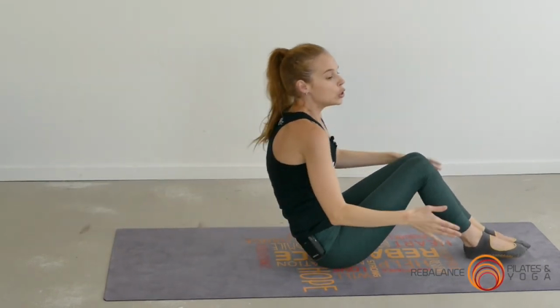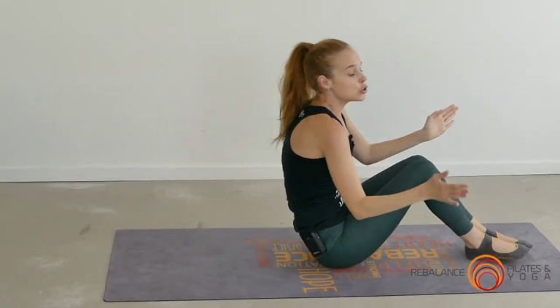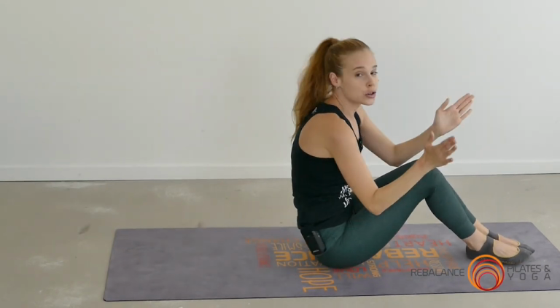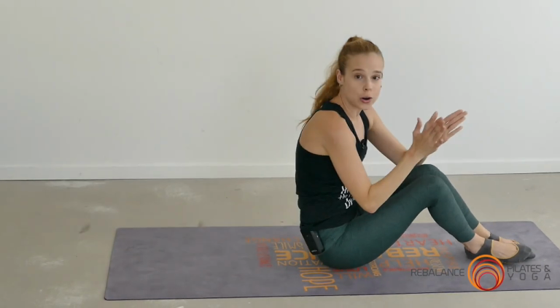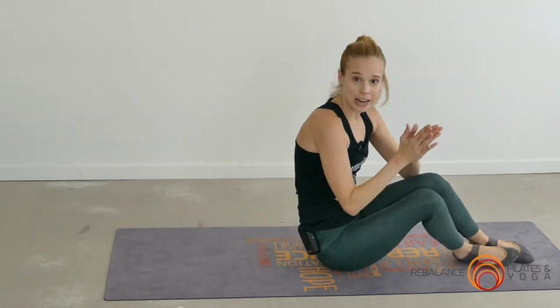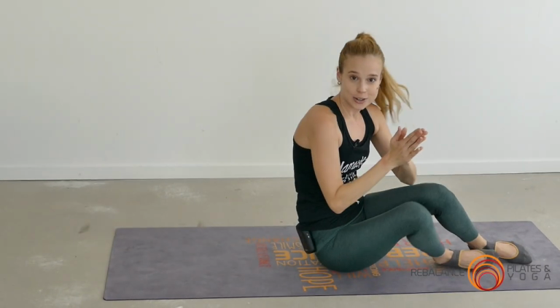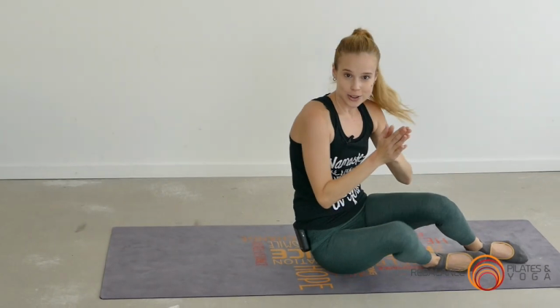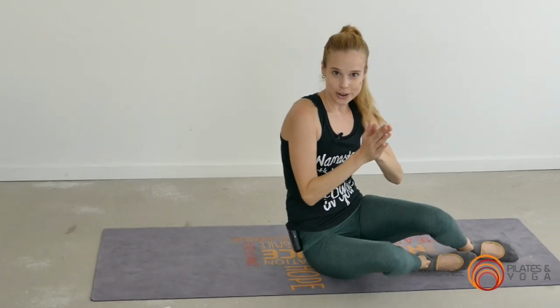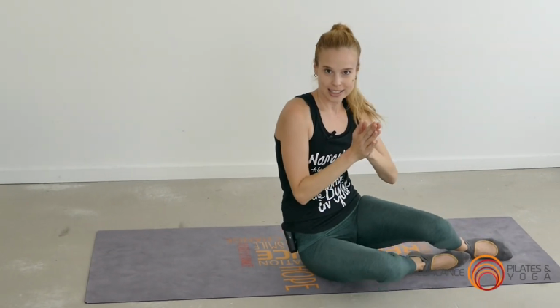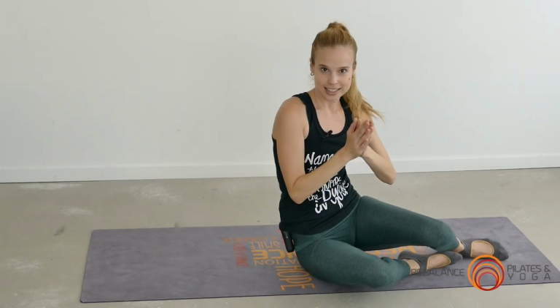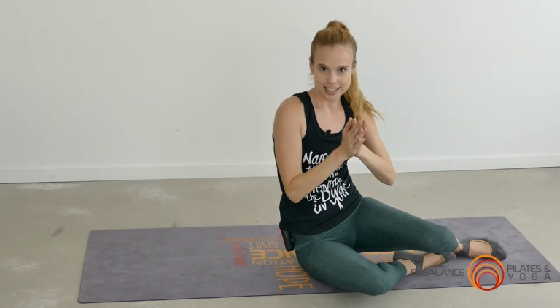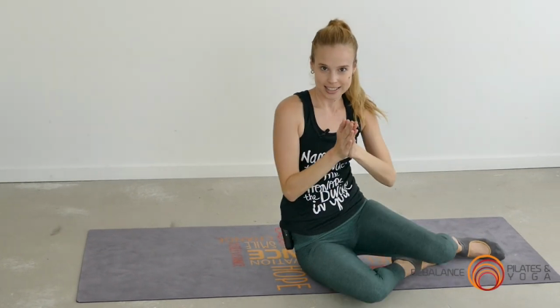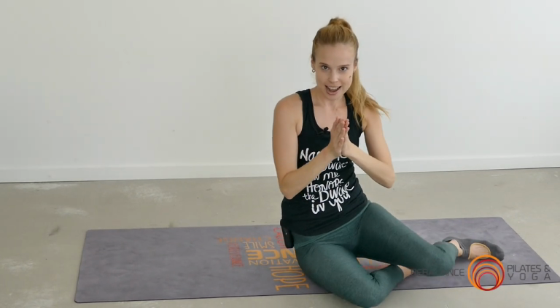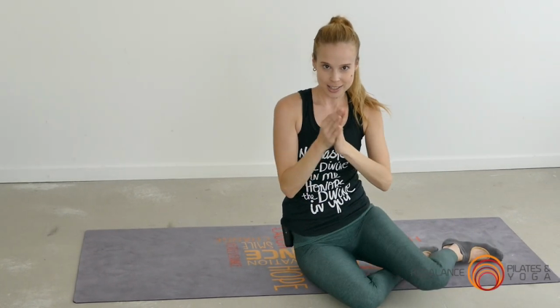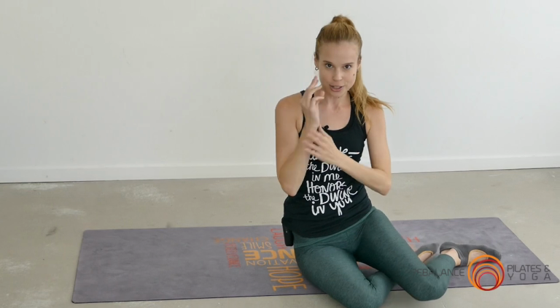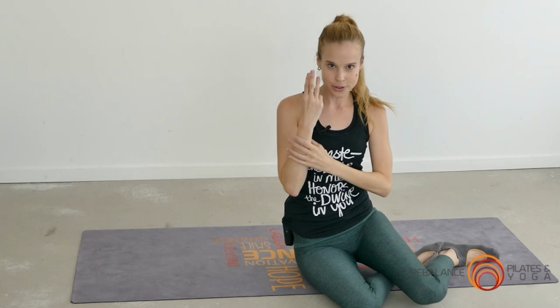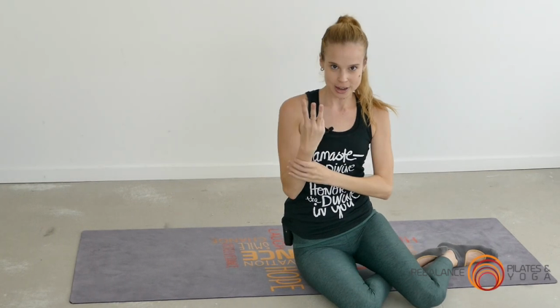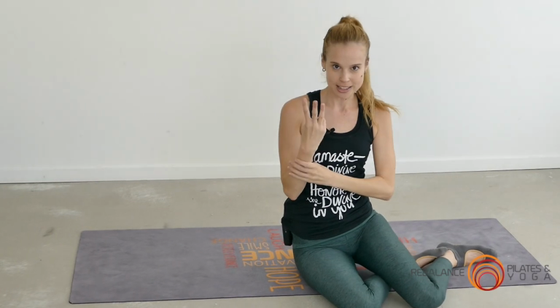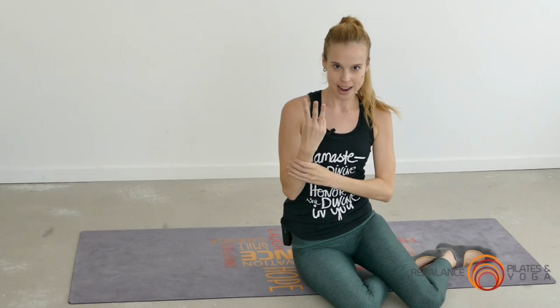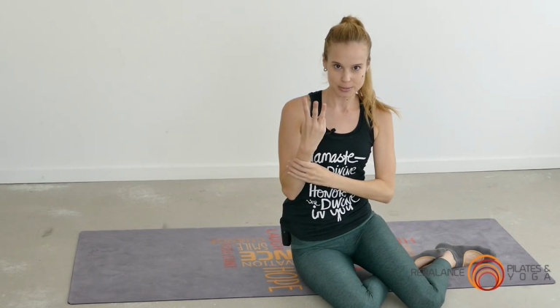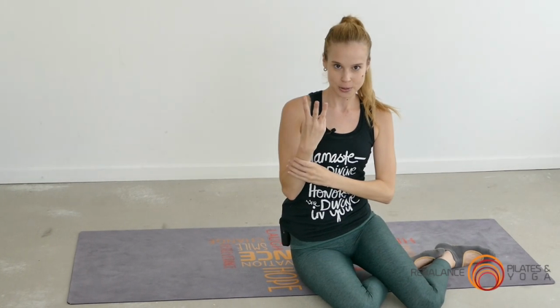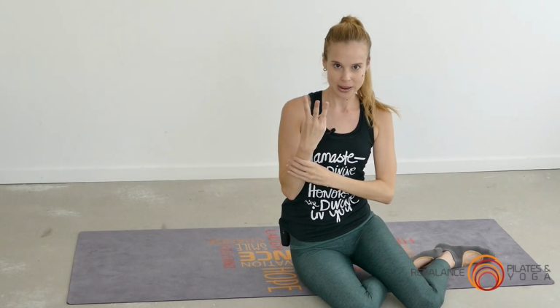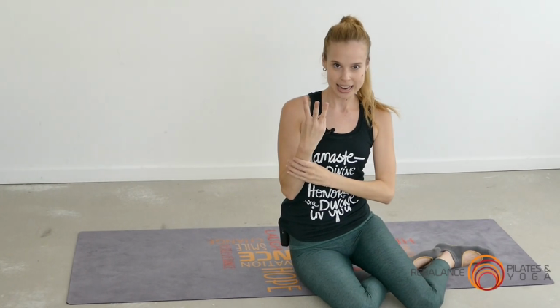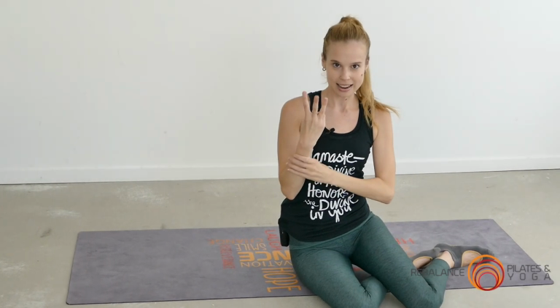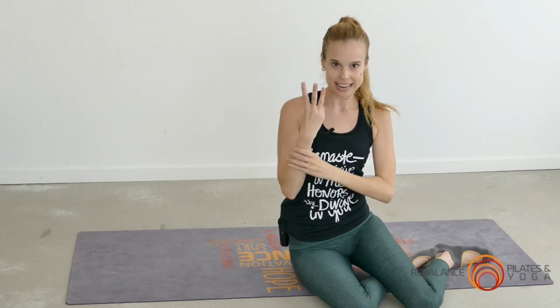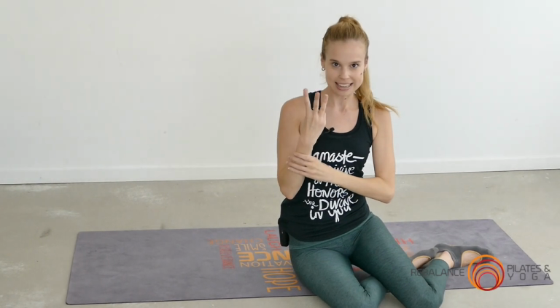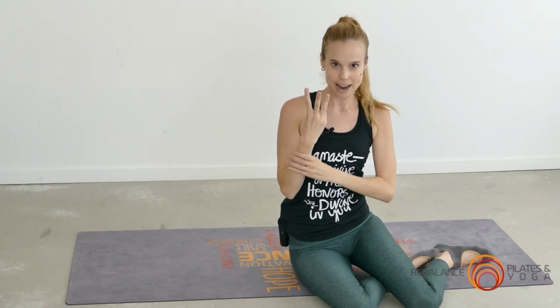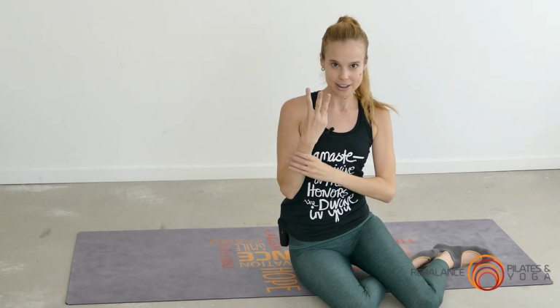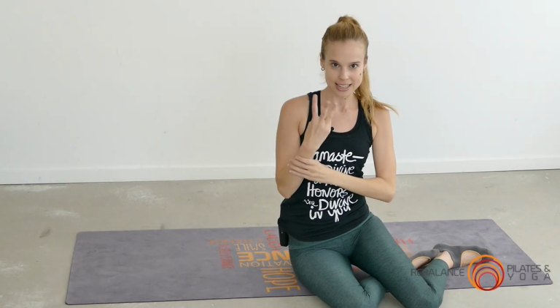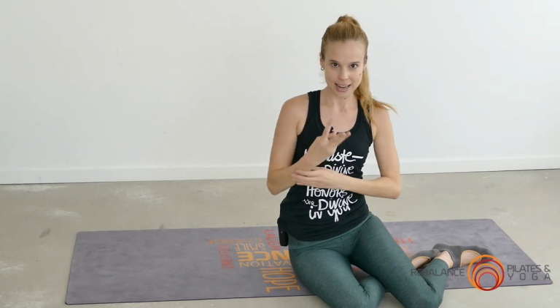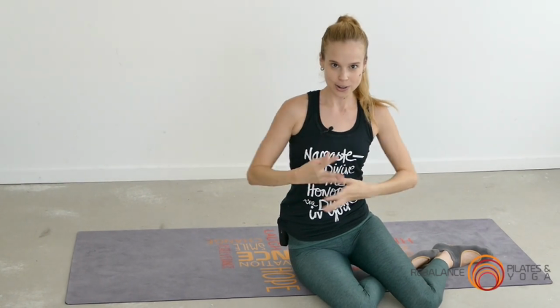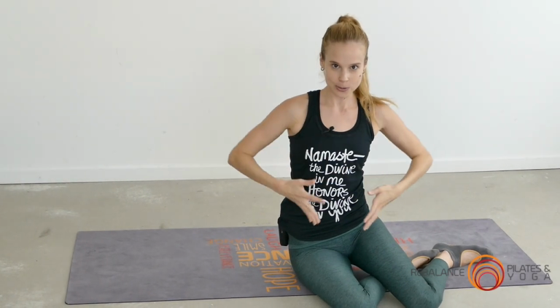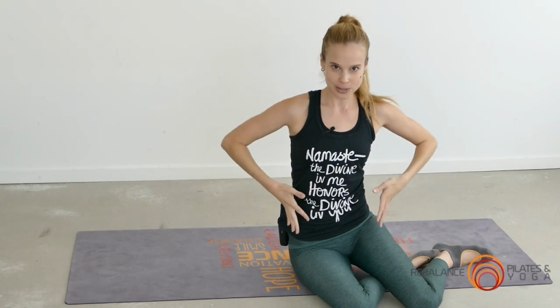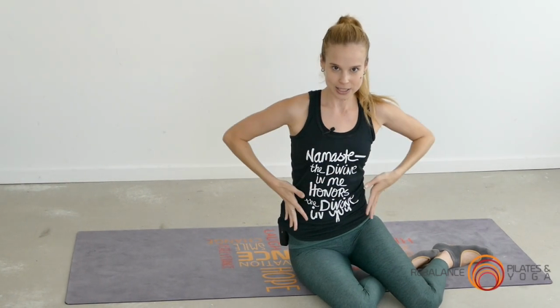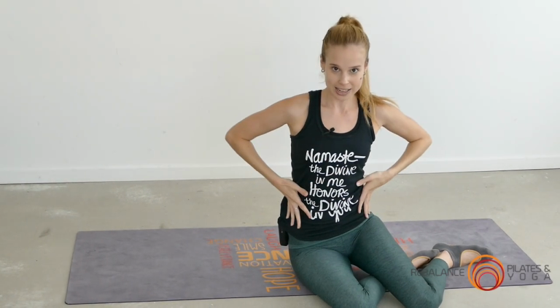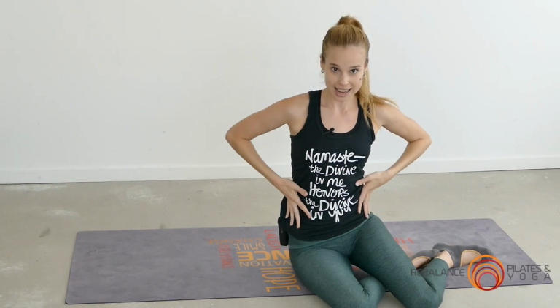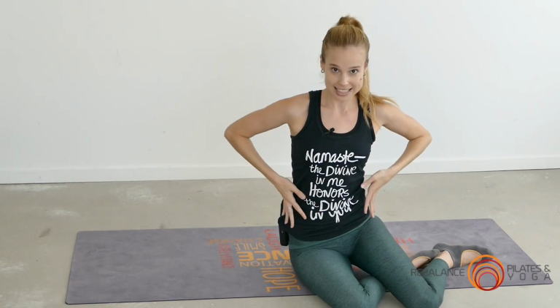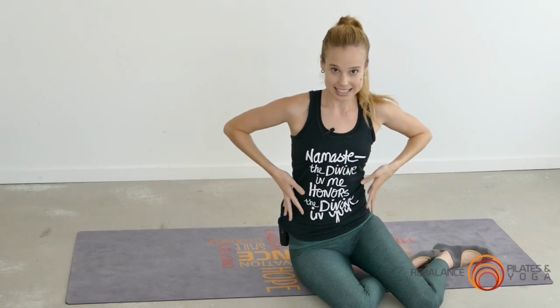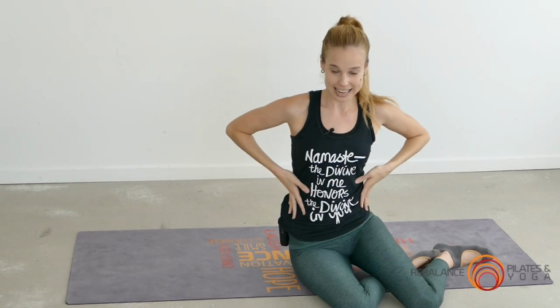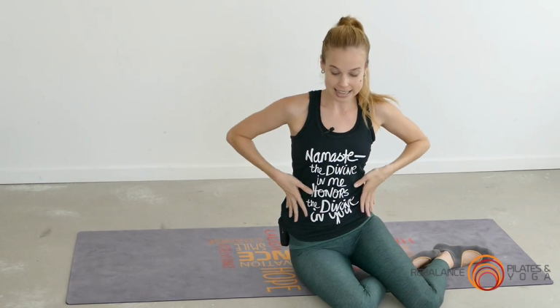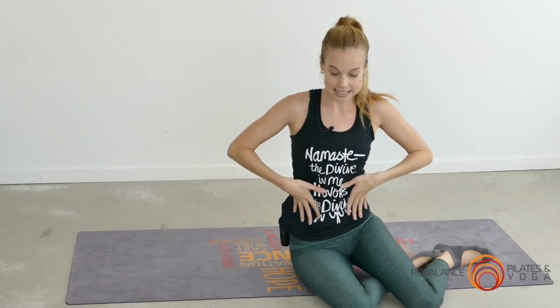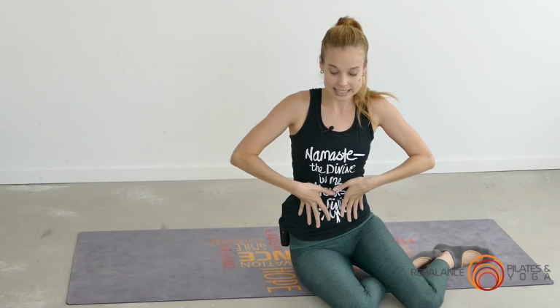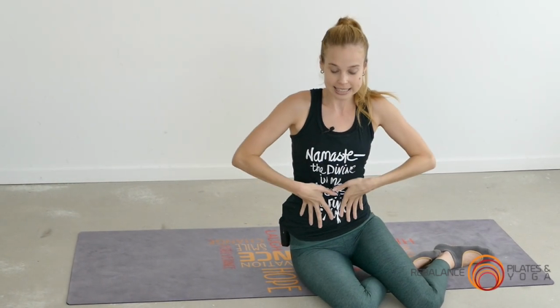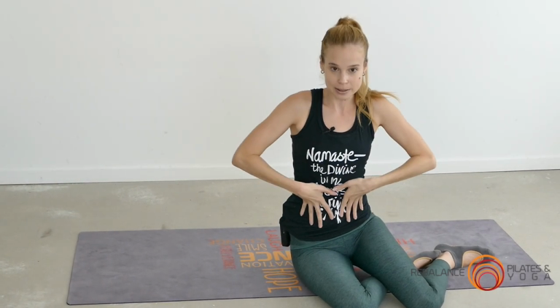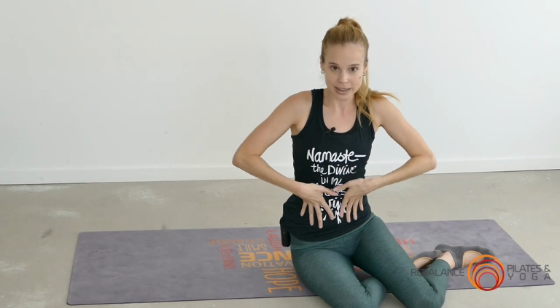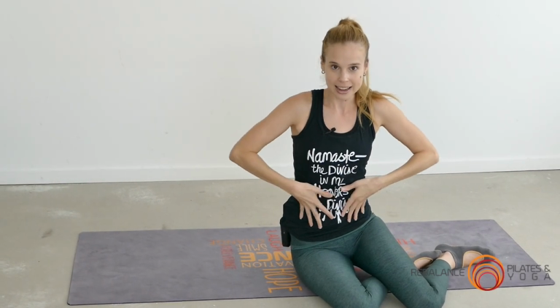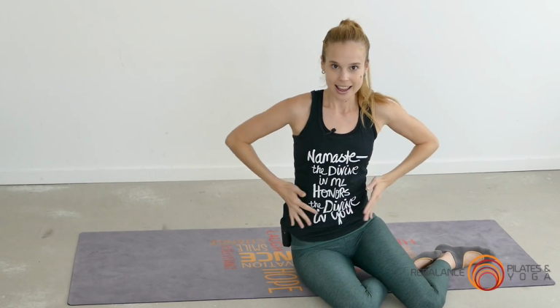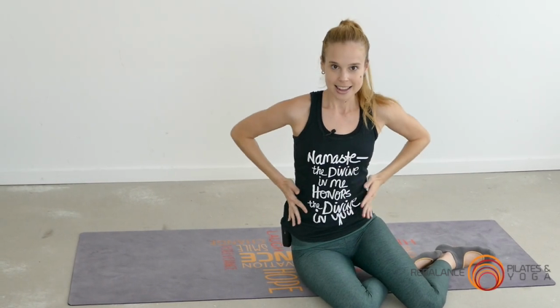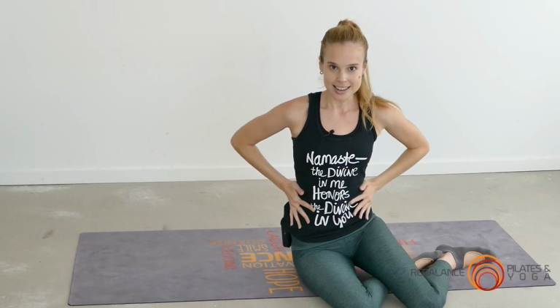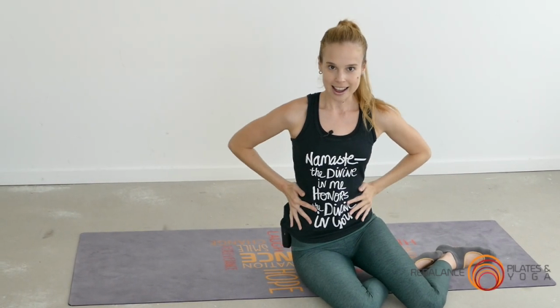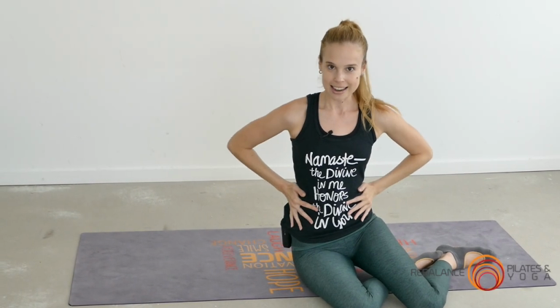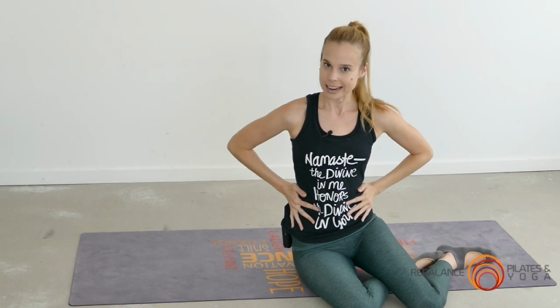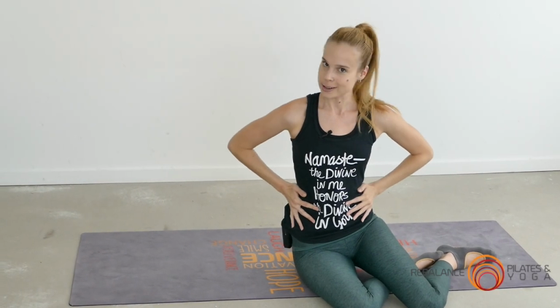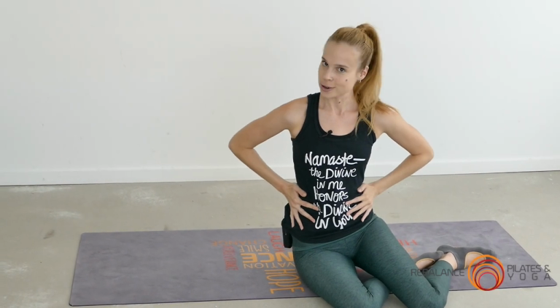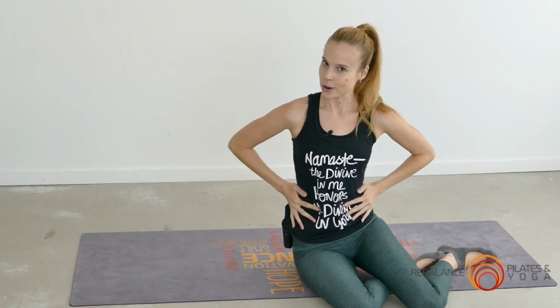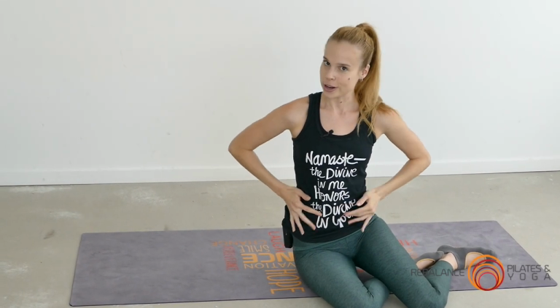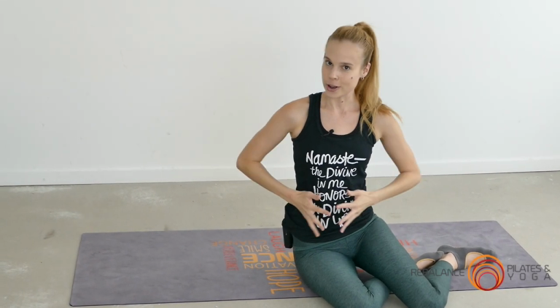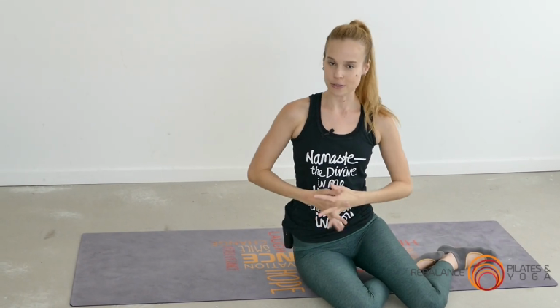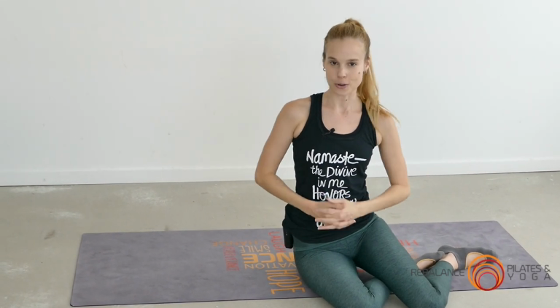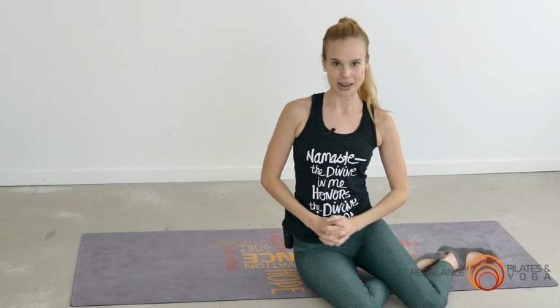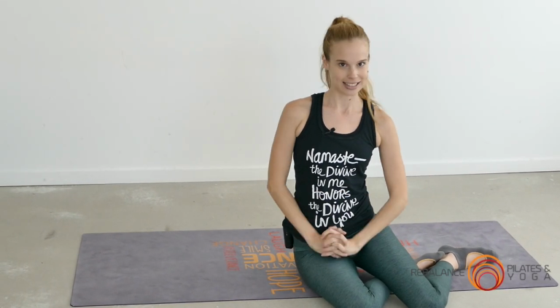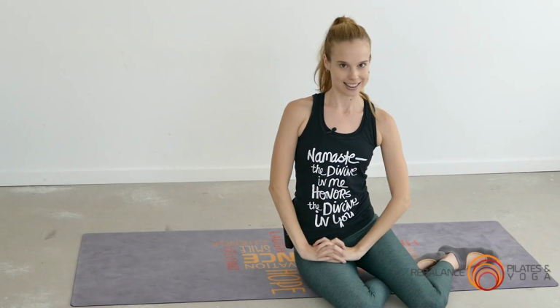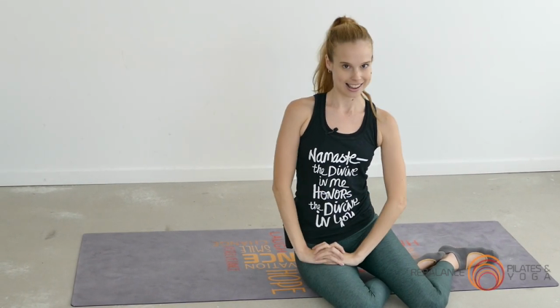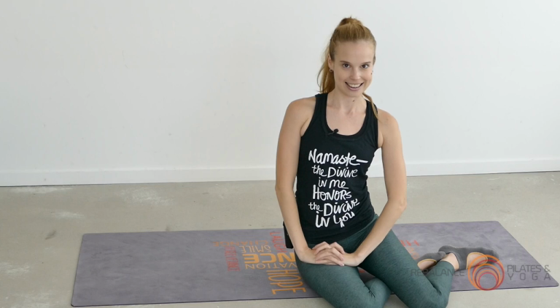Try to do those exercises three times a week and I guarantee you will start to see the slimming, tightening and toning of the waistline.